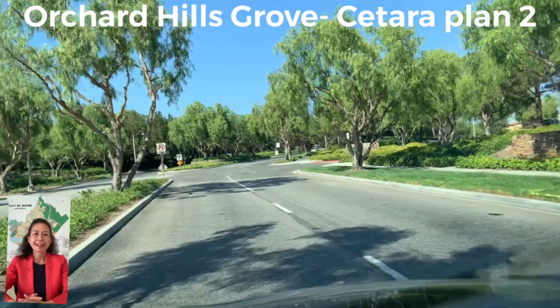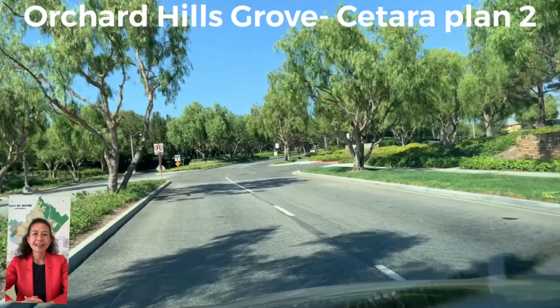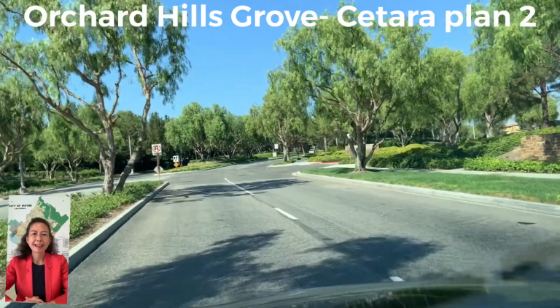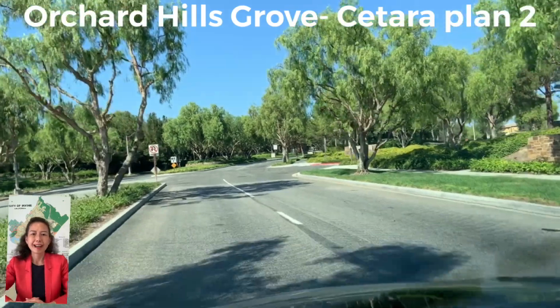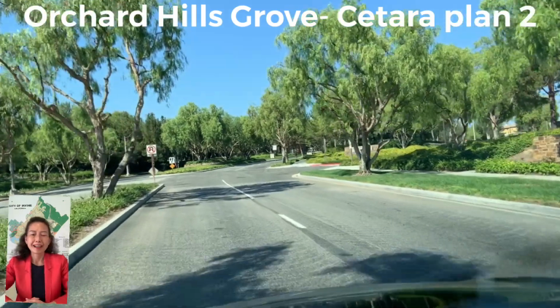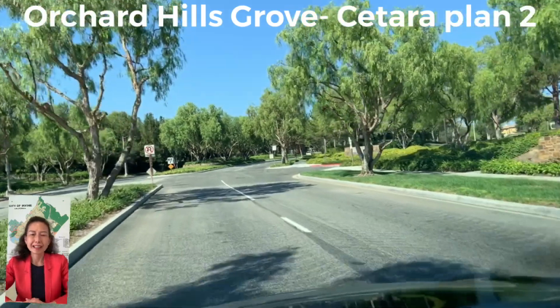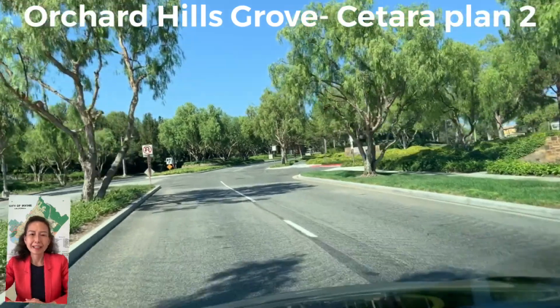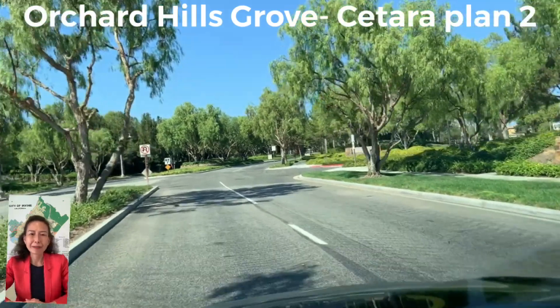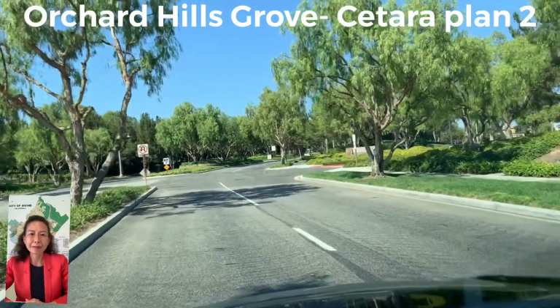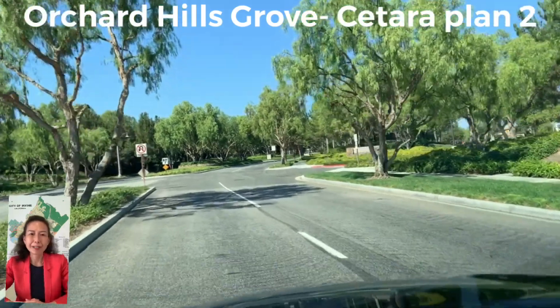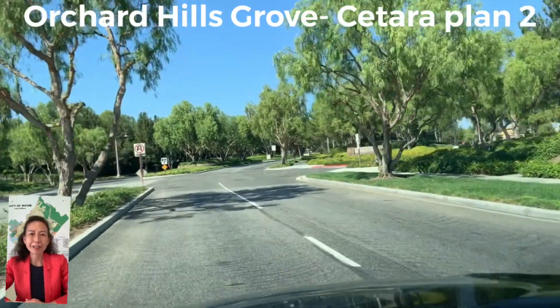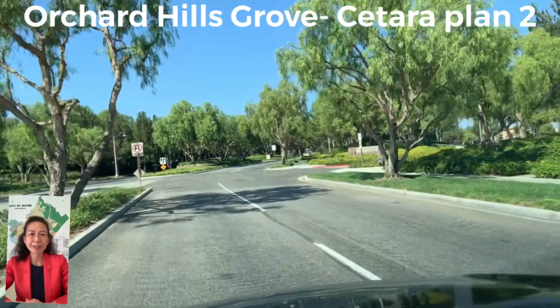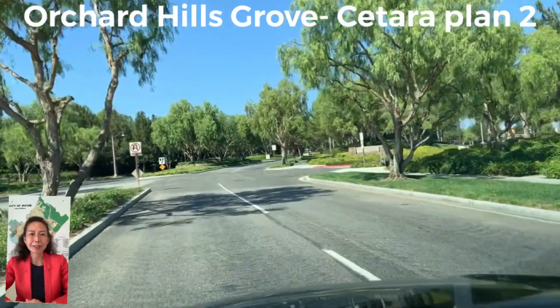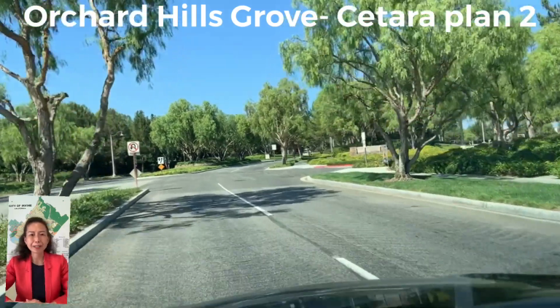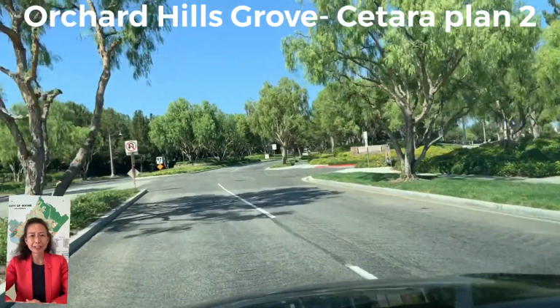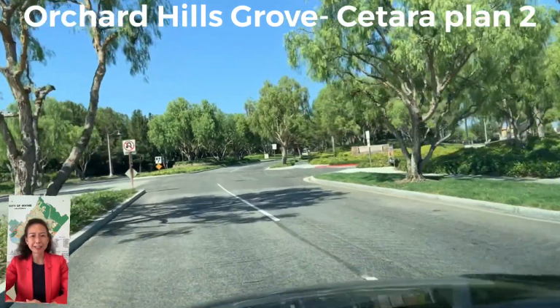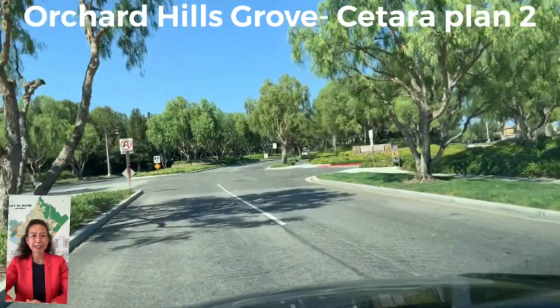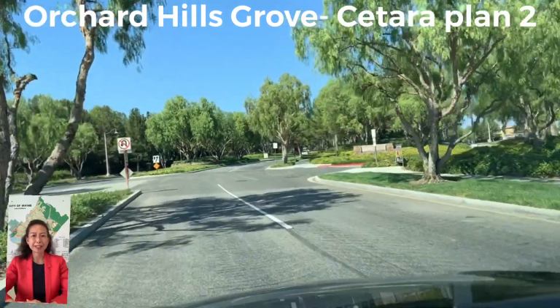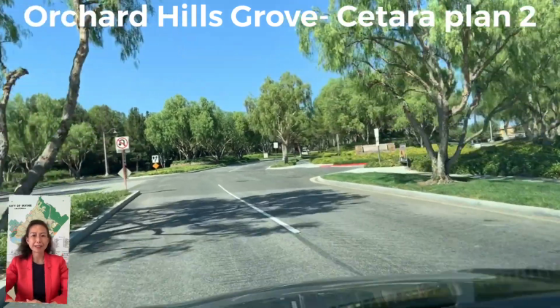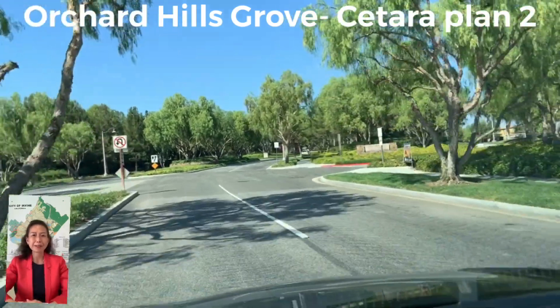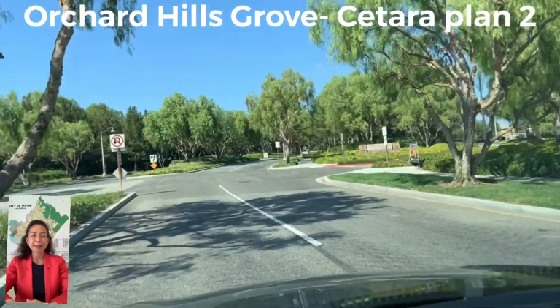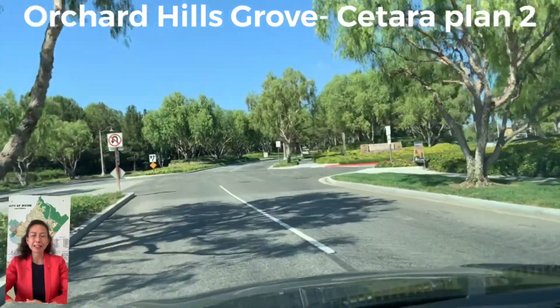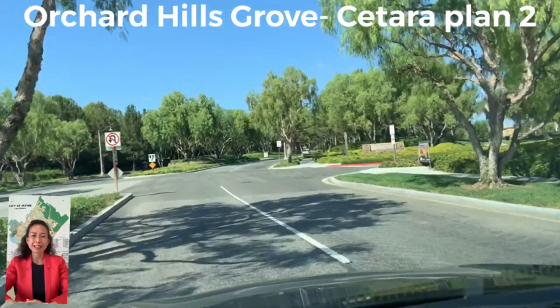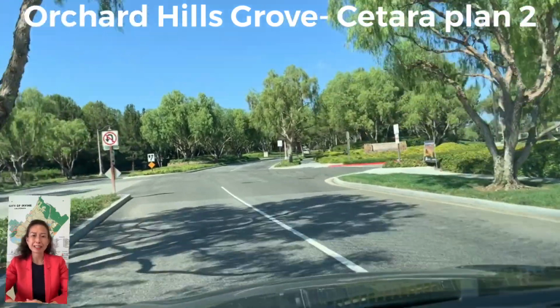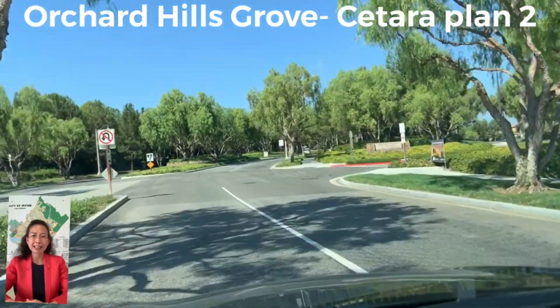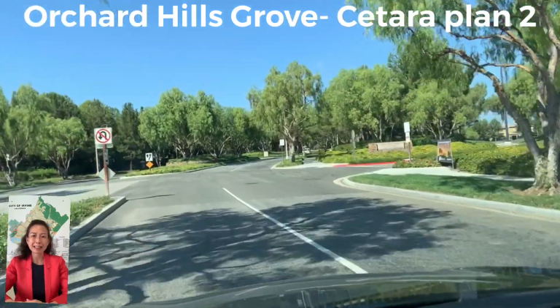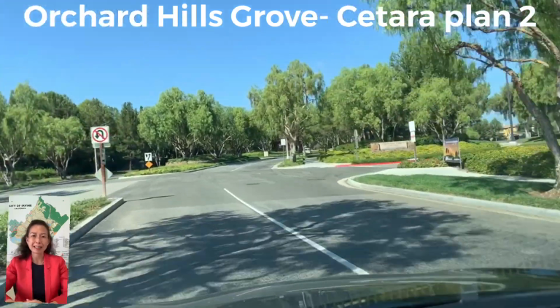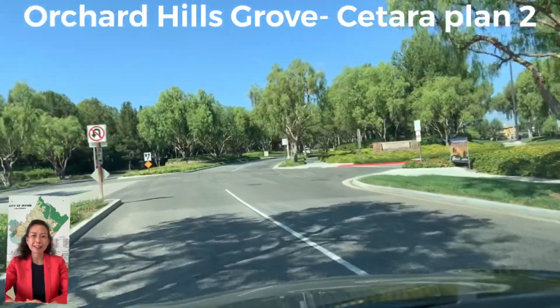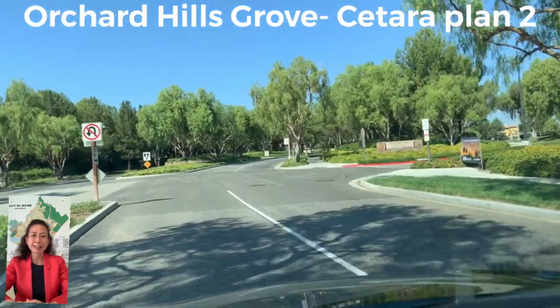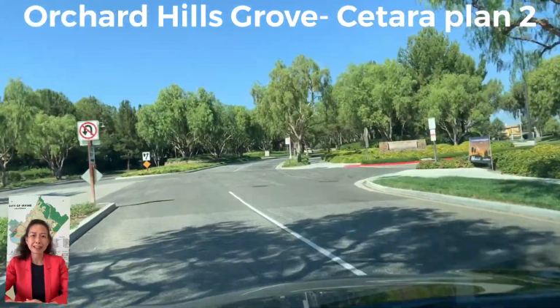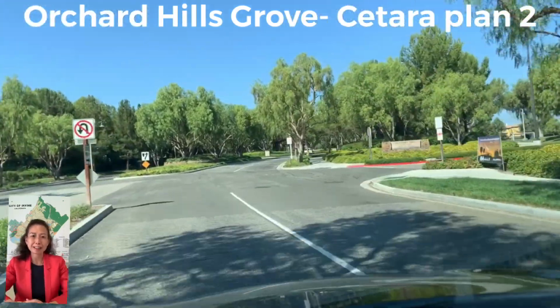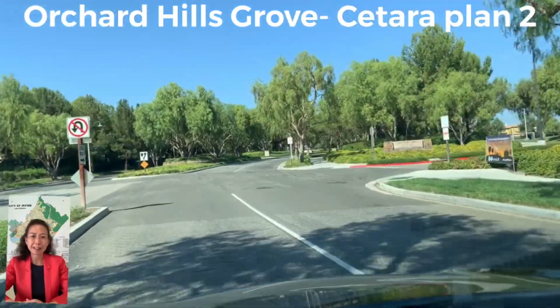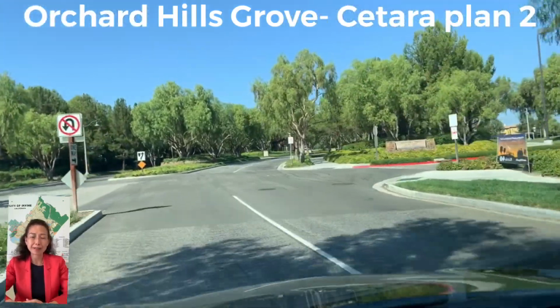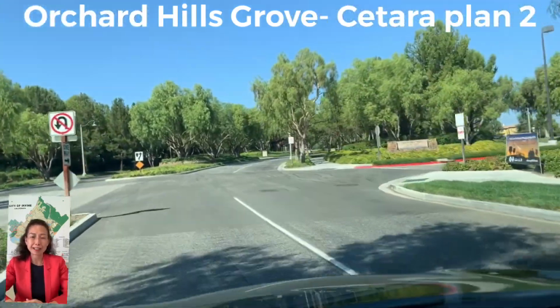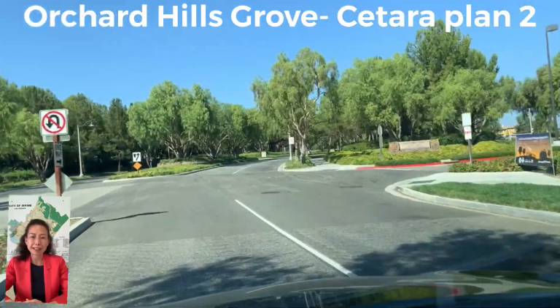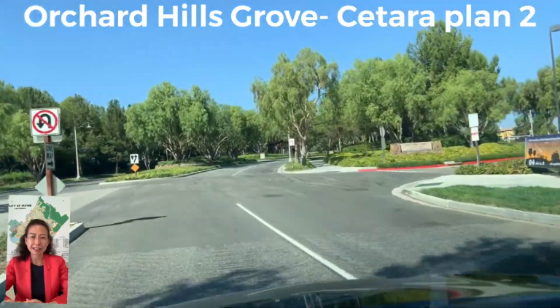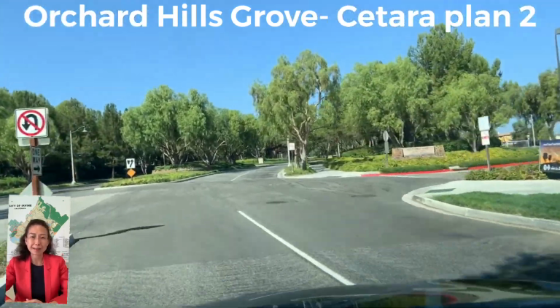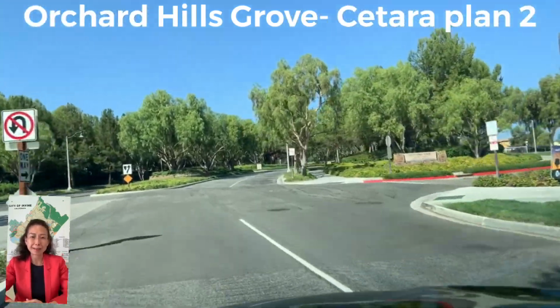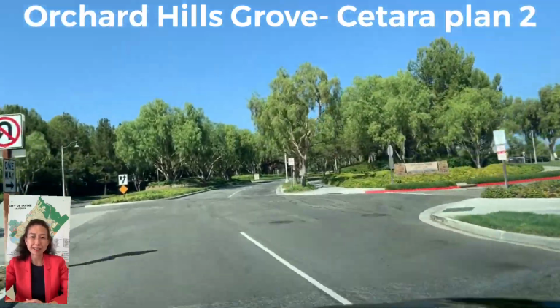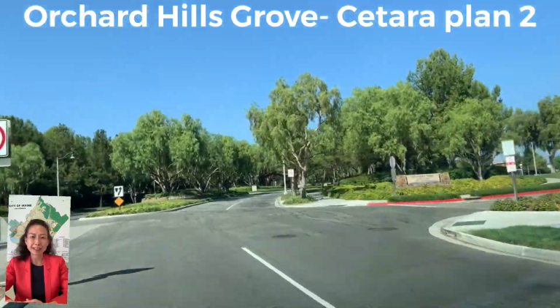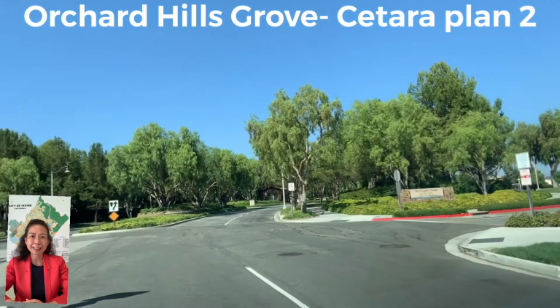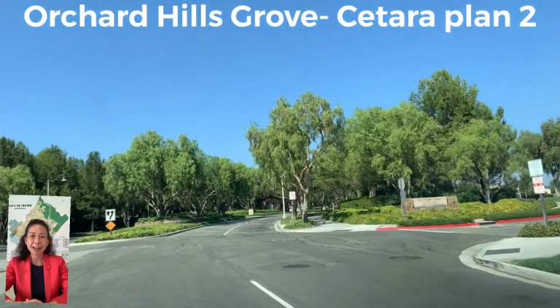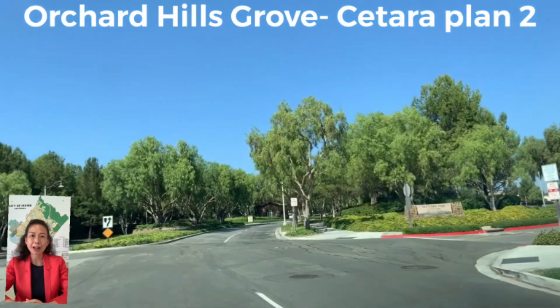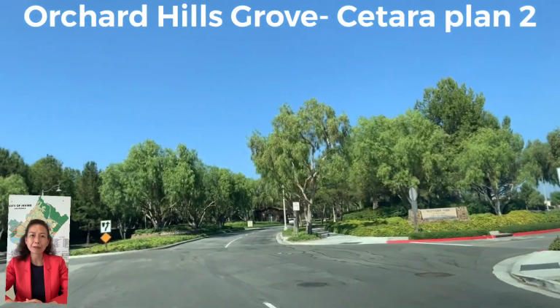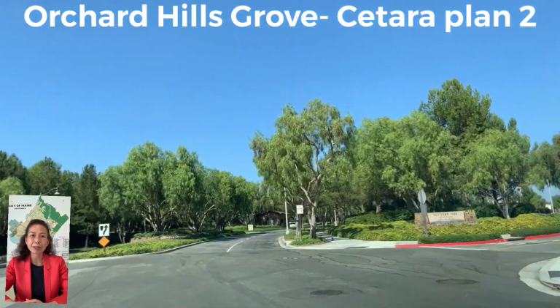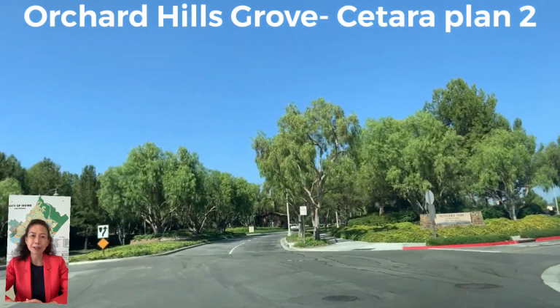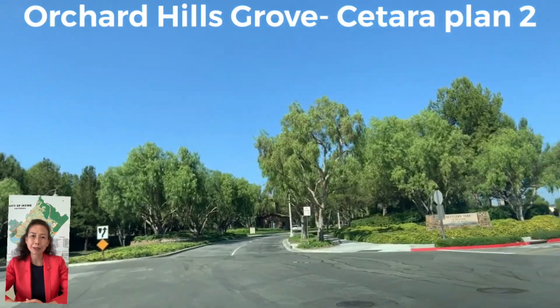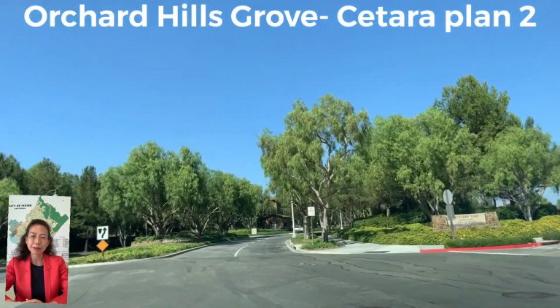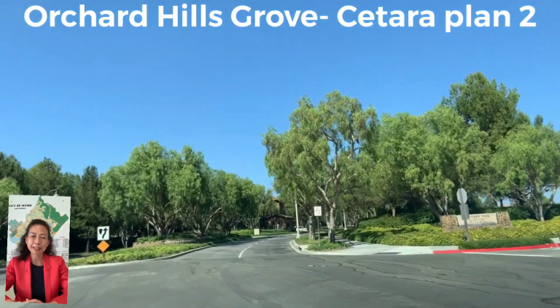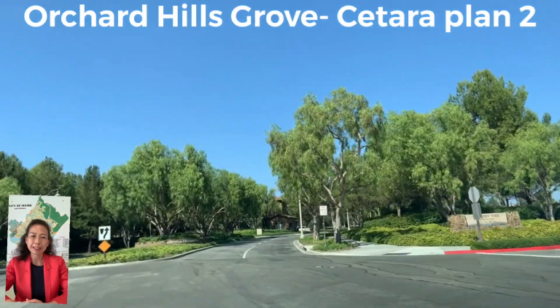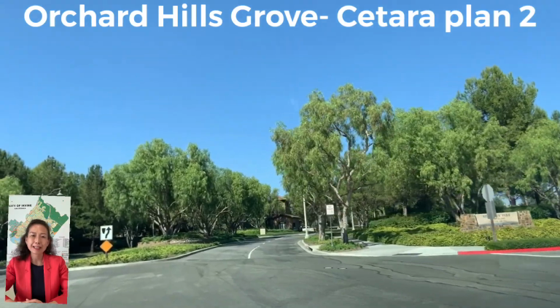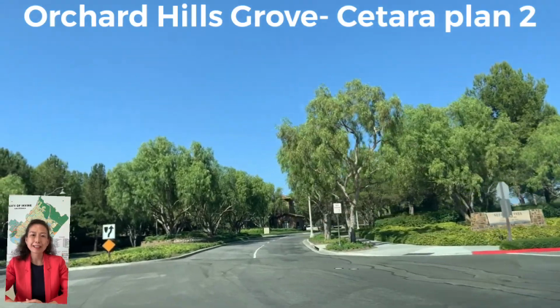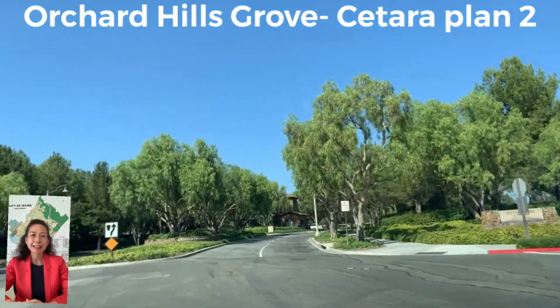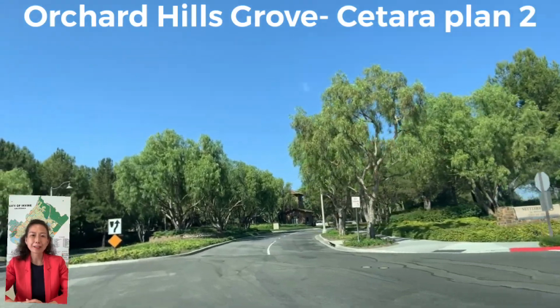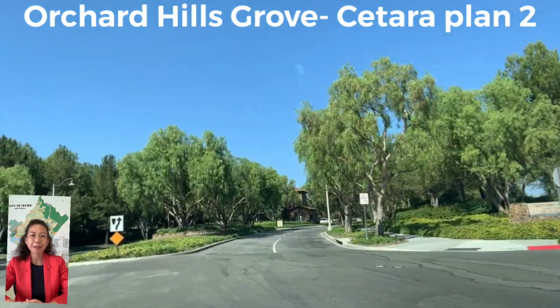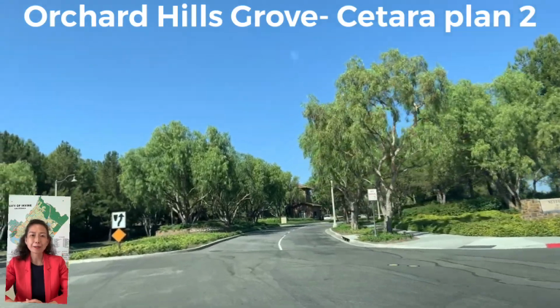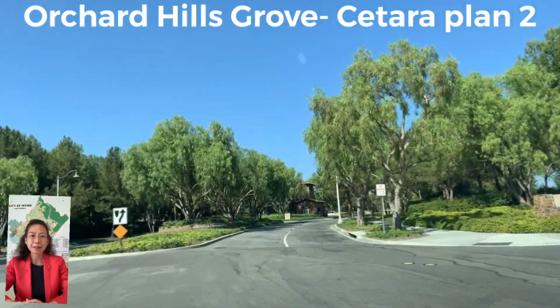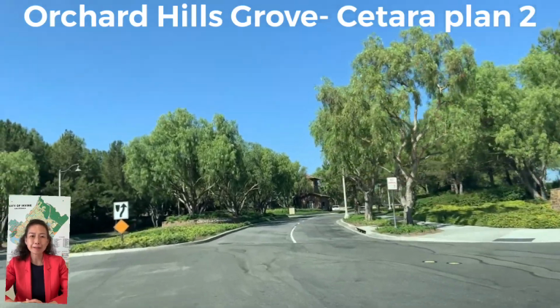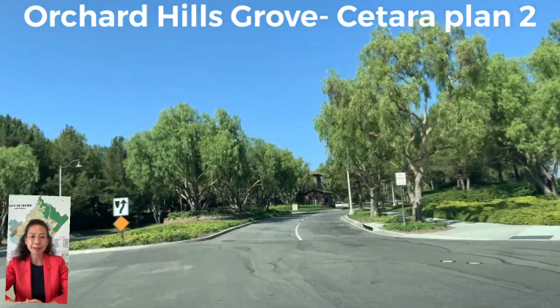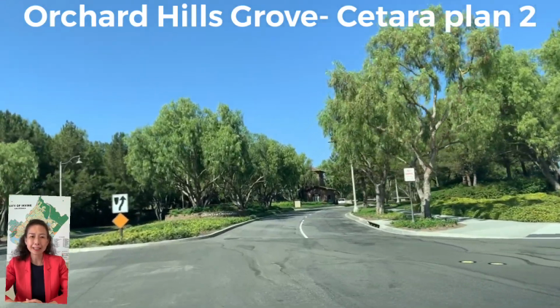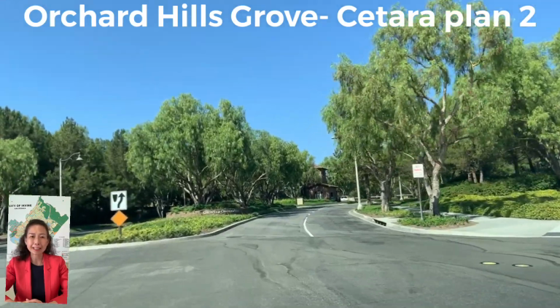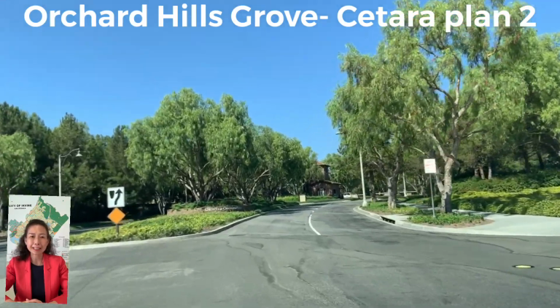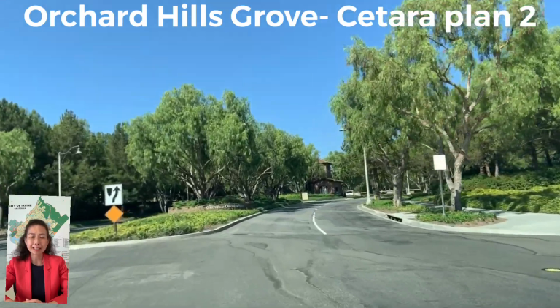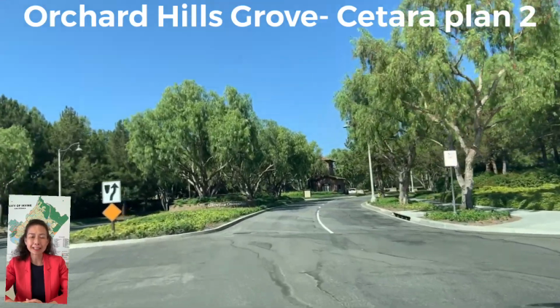Hi everyone, Julie Jekyll, real estate agent in Irvine, California. 大家好,我是朱莉,加州Irvine,房产经纪.